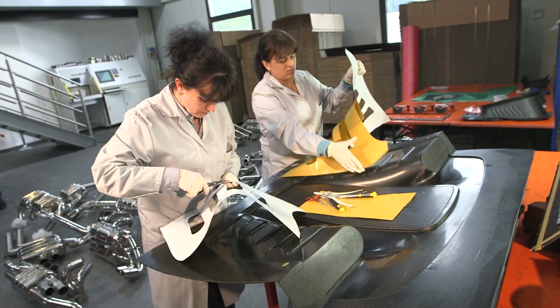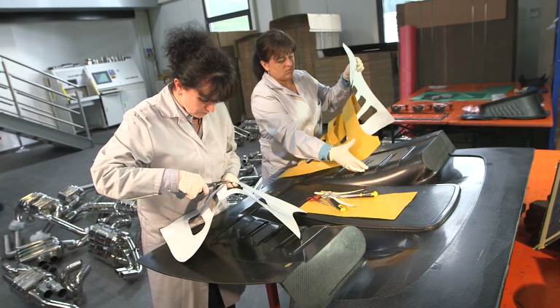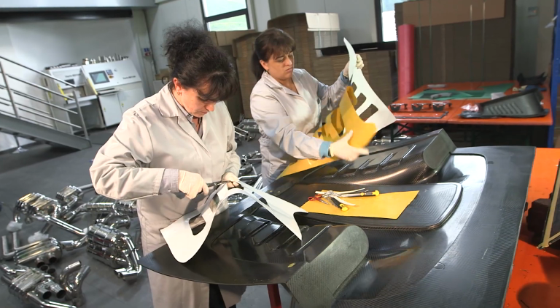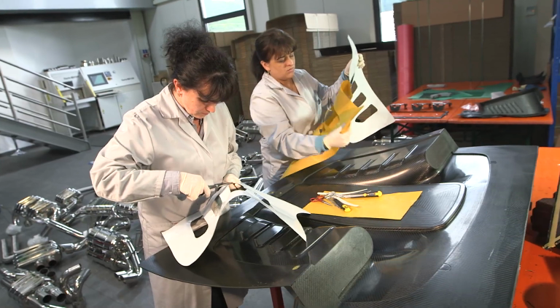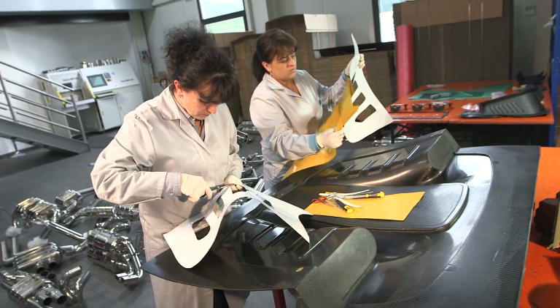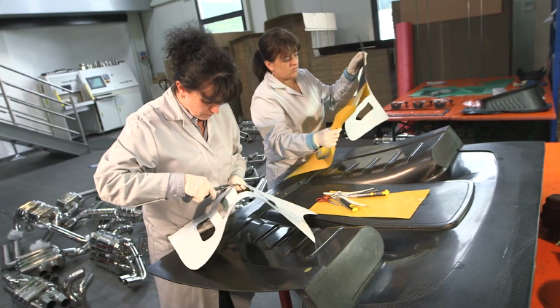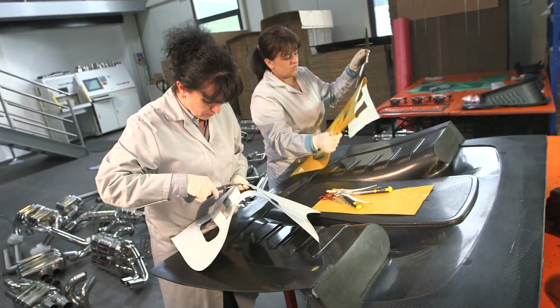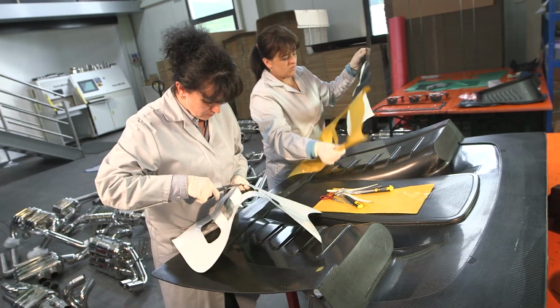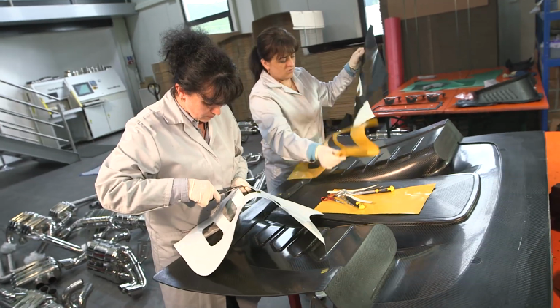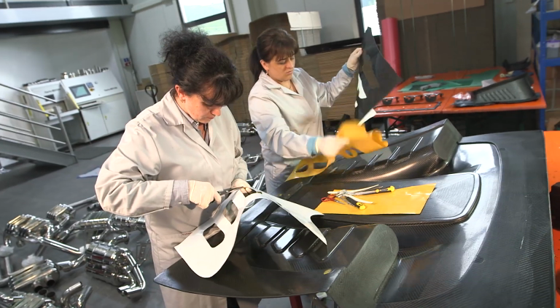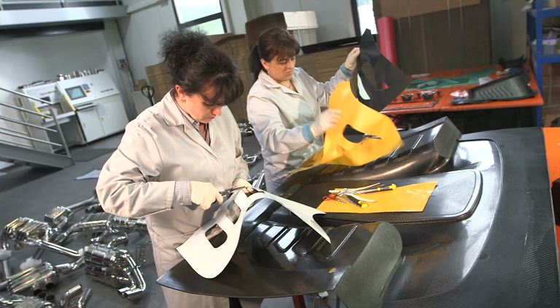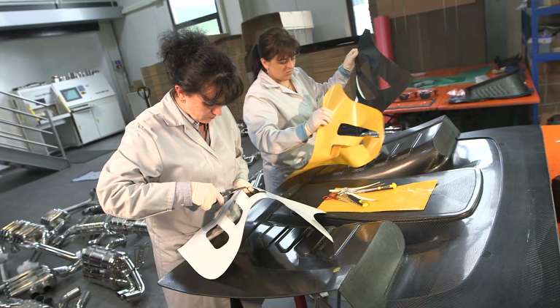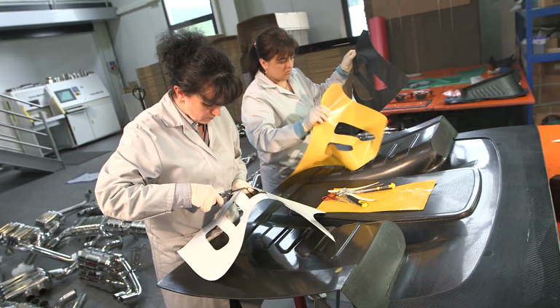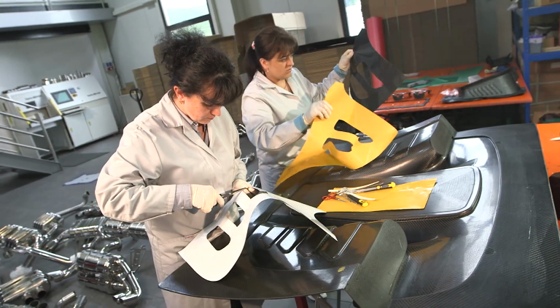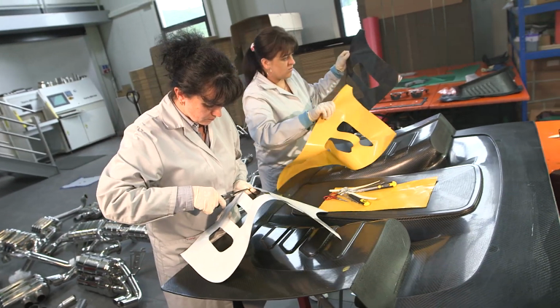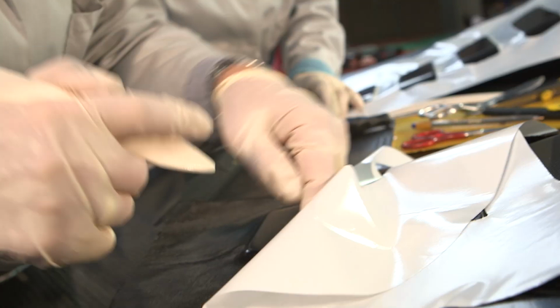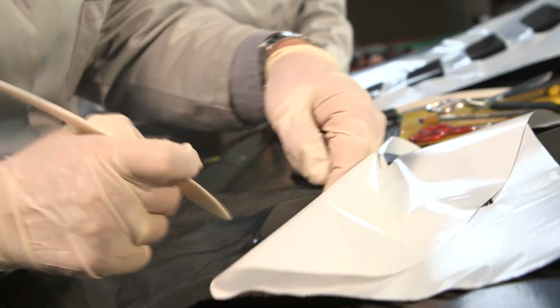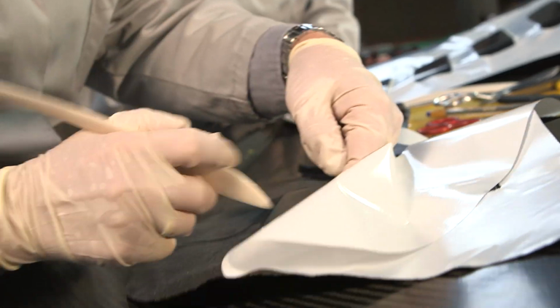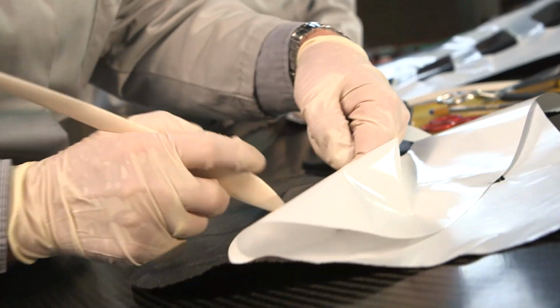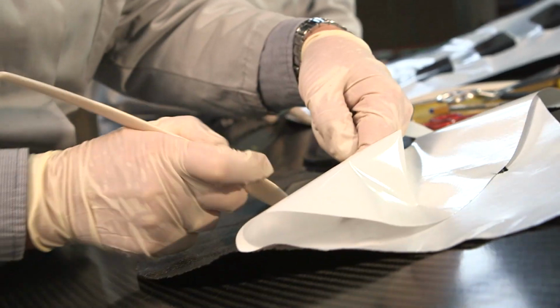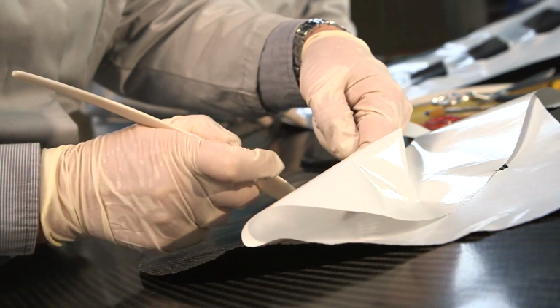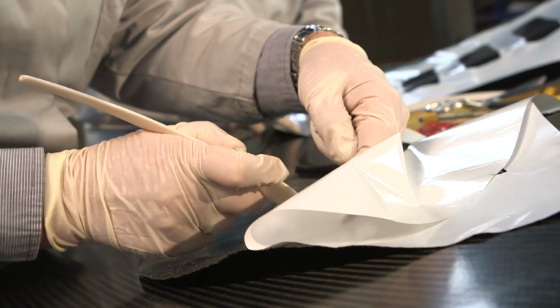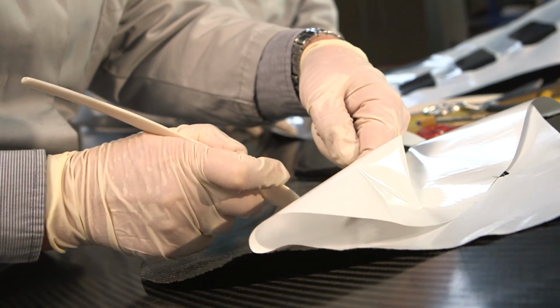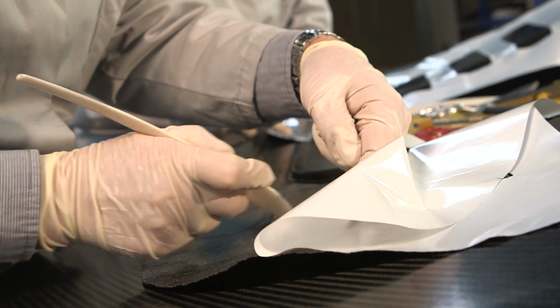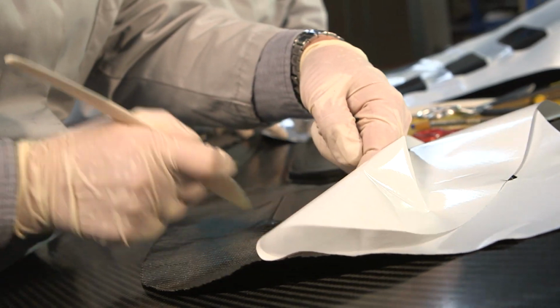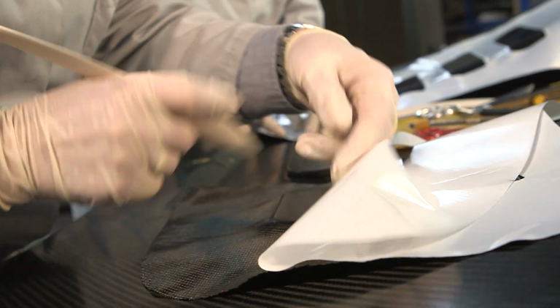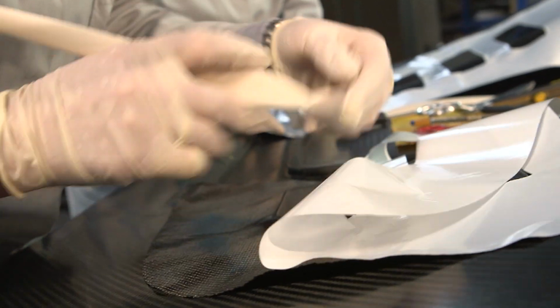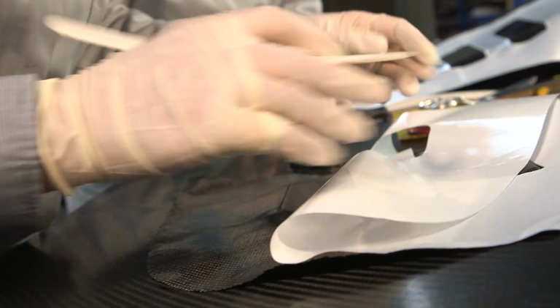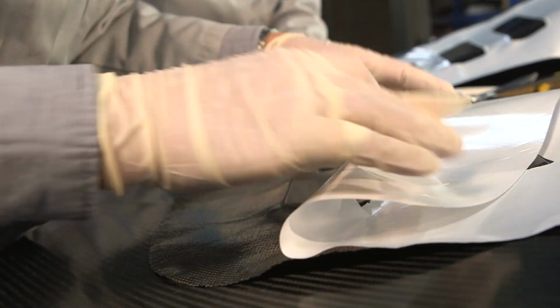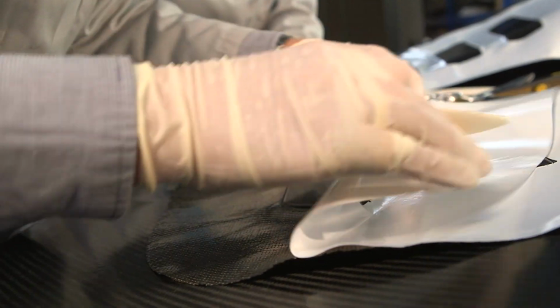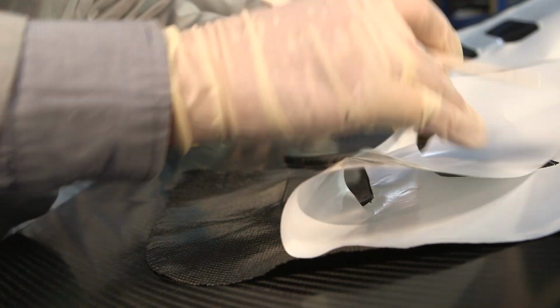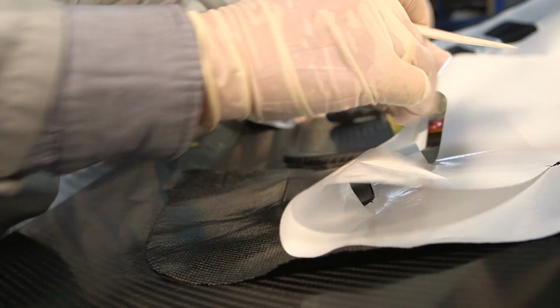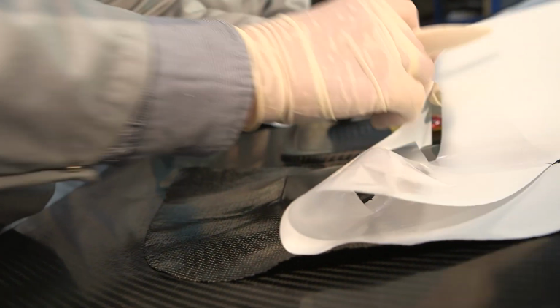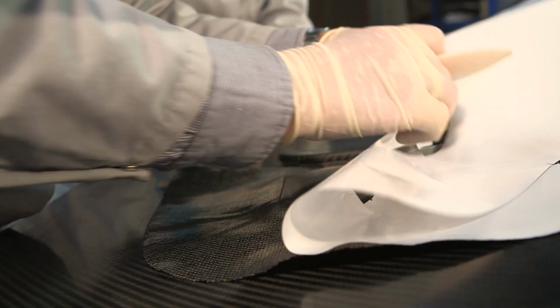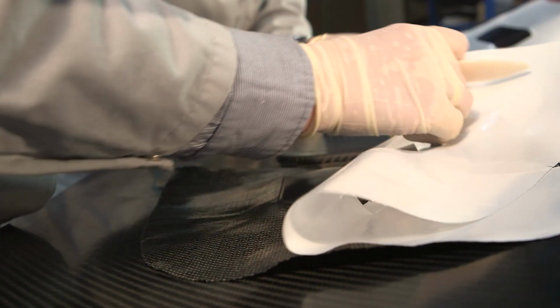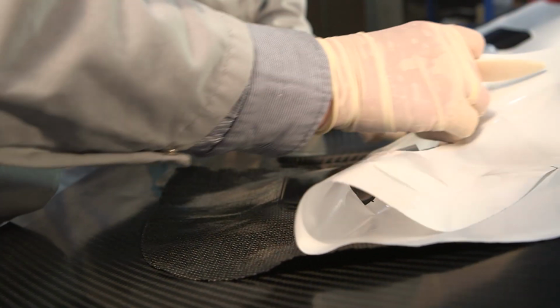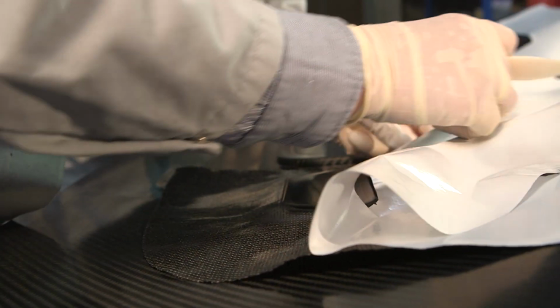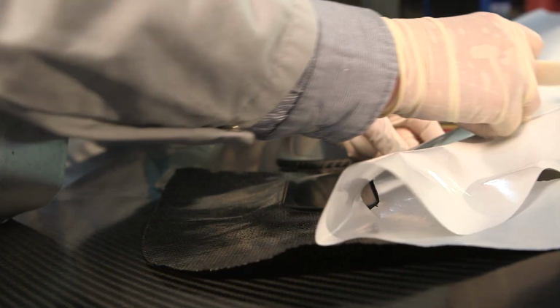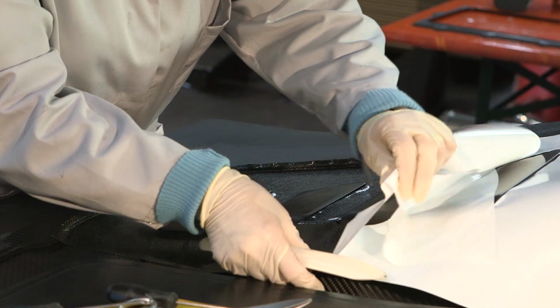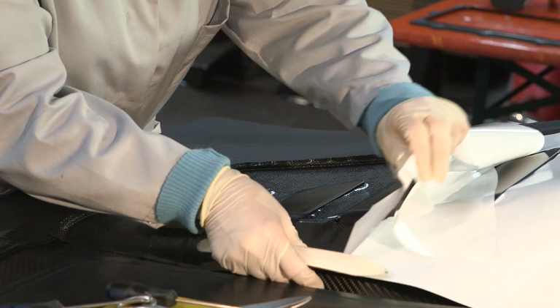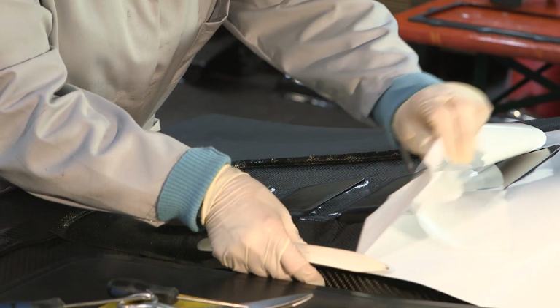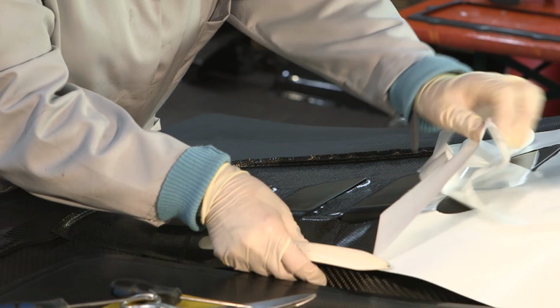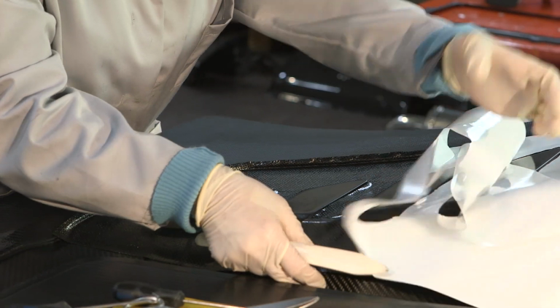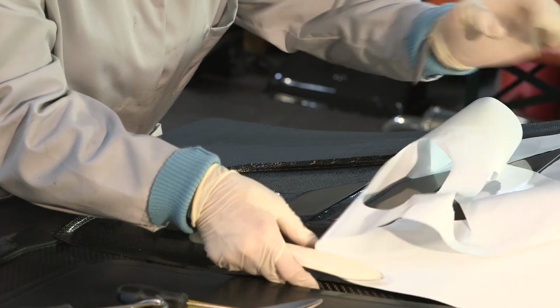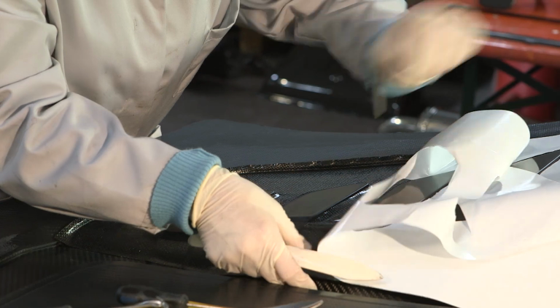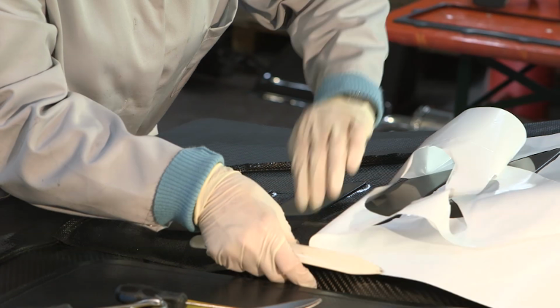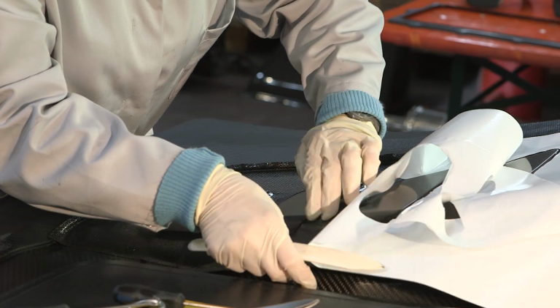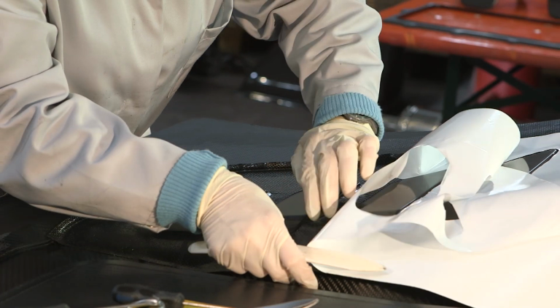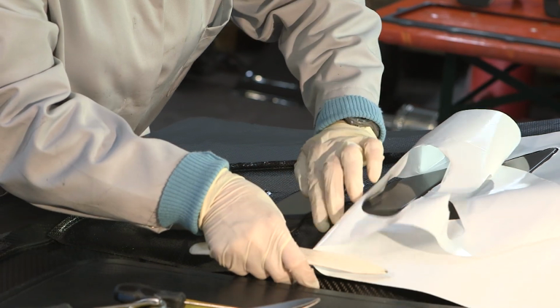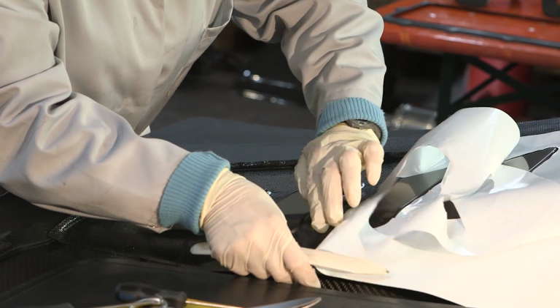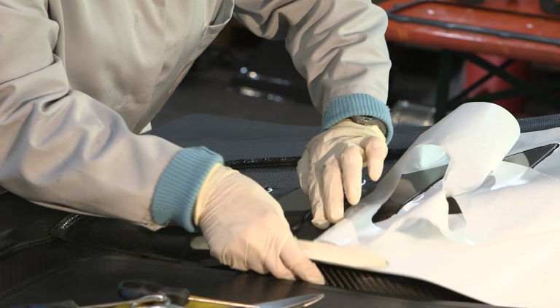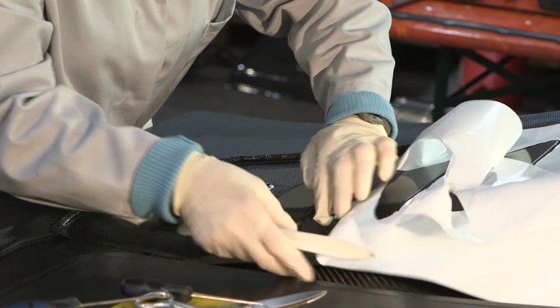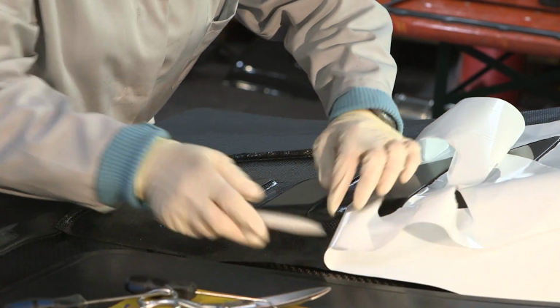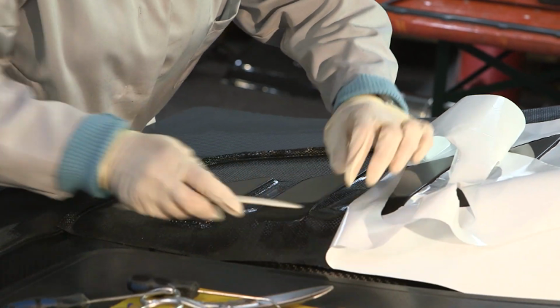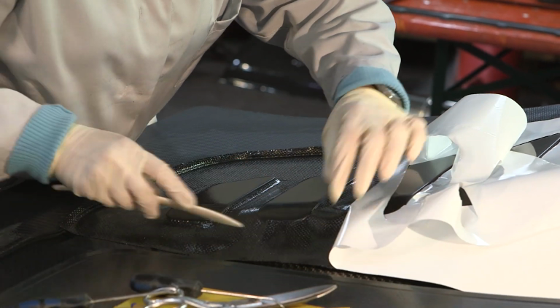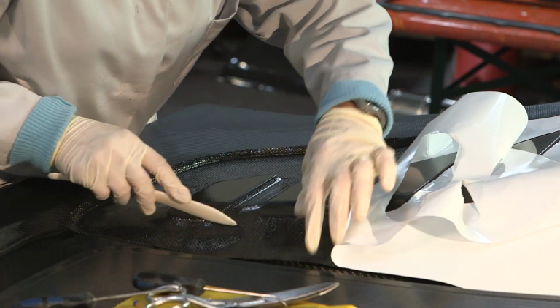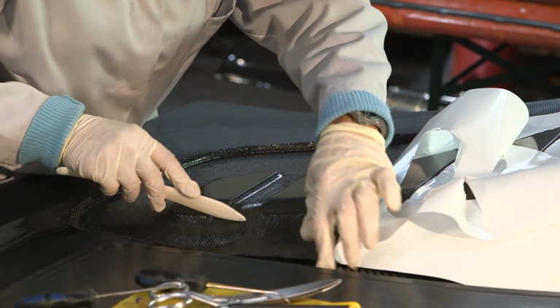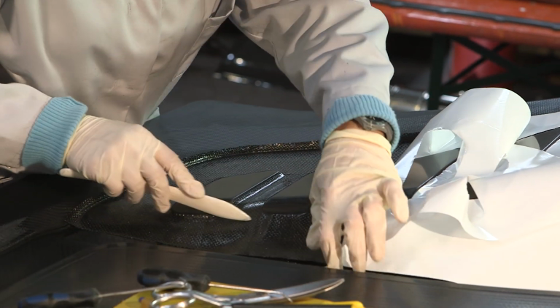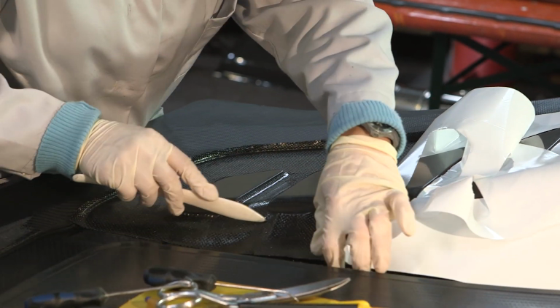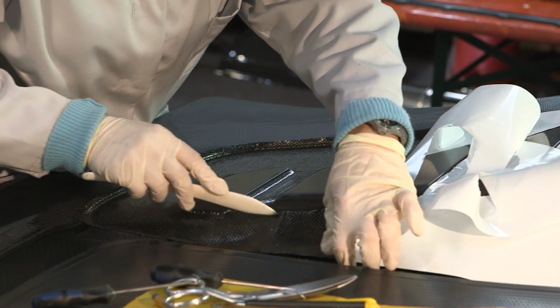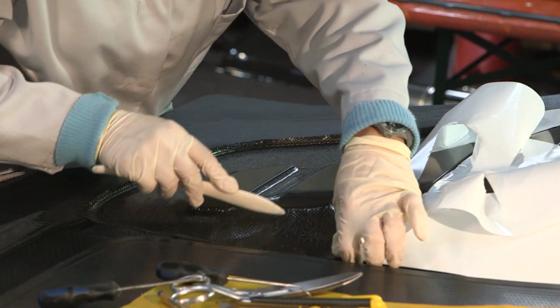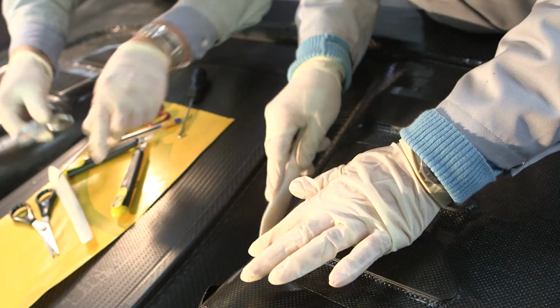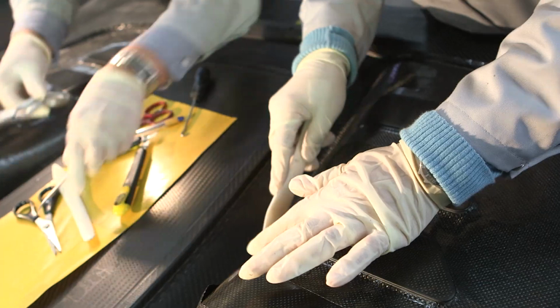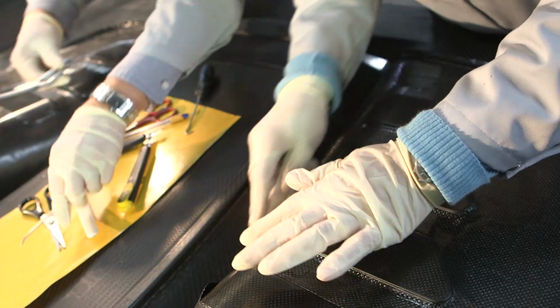As soon as the negative molds are done, our carbon specialists use Ferrari quality carbon fiber to carefully build up the hood.